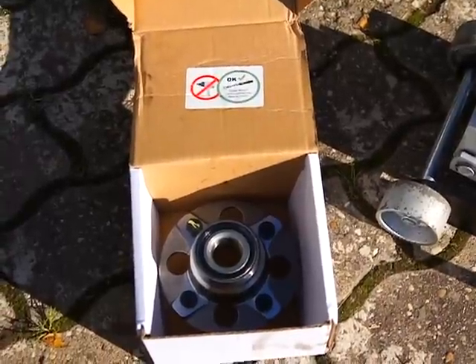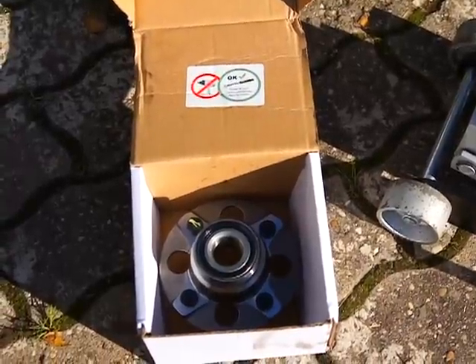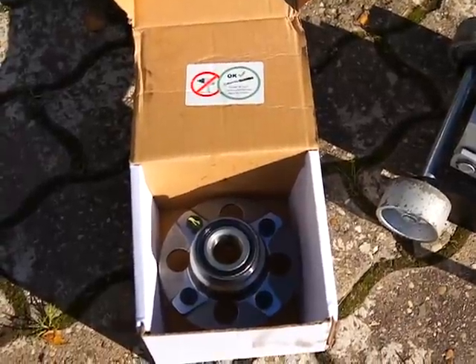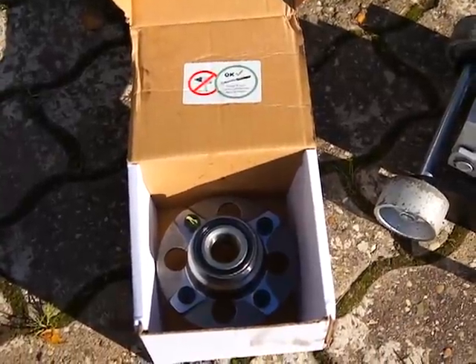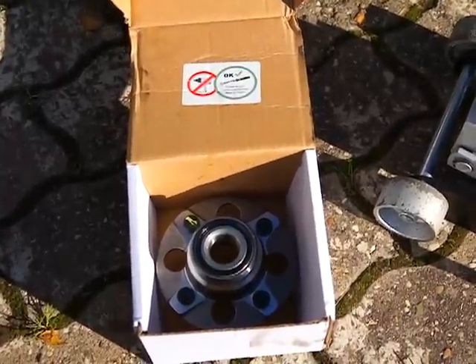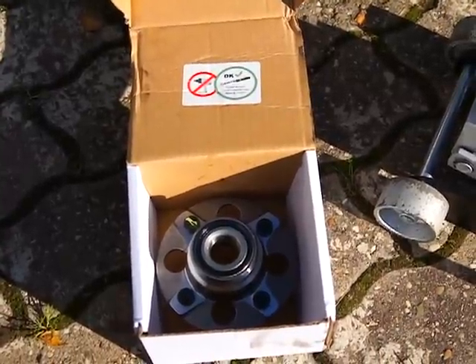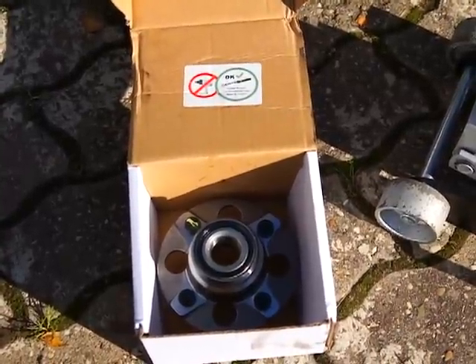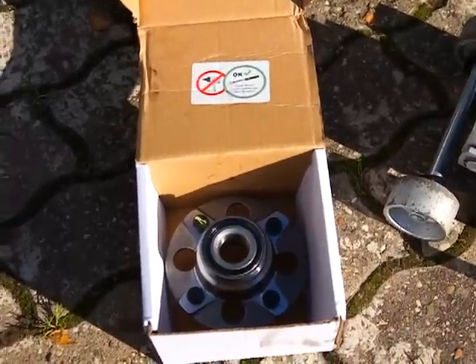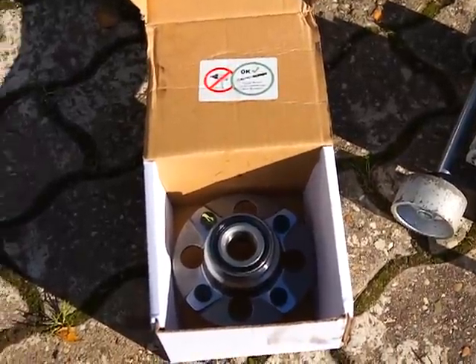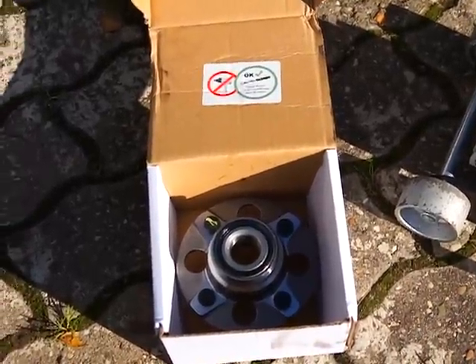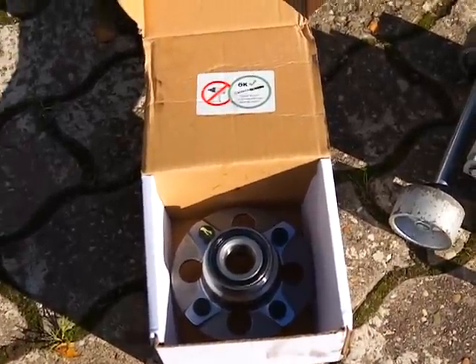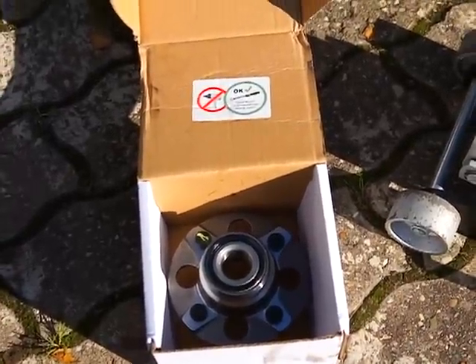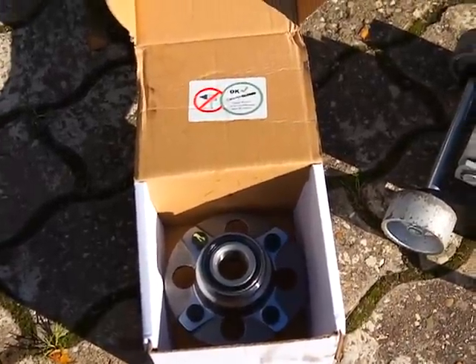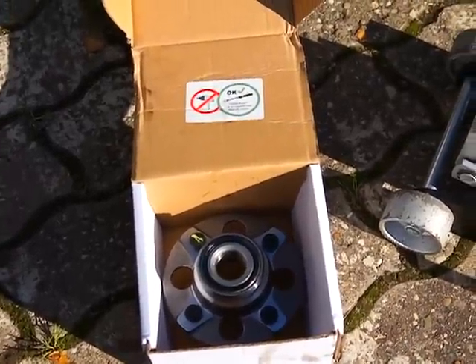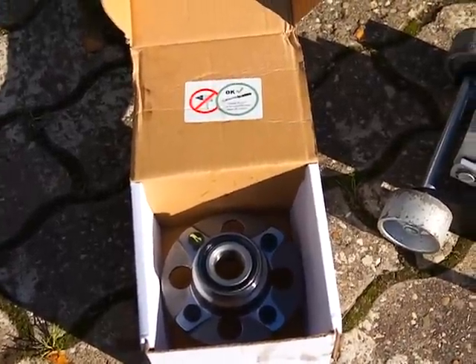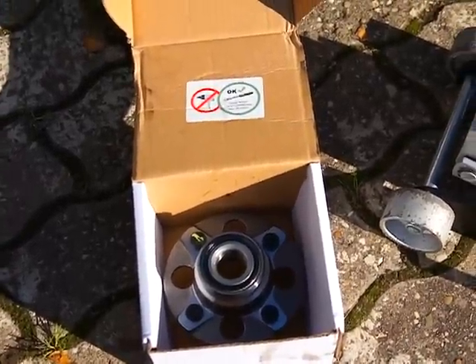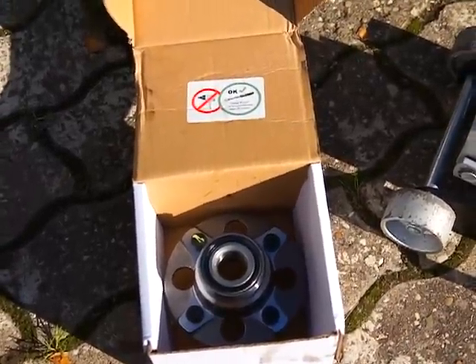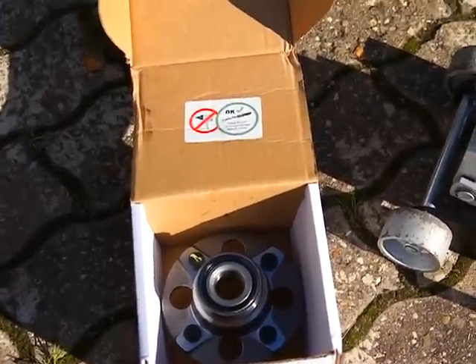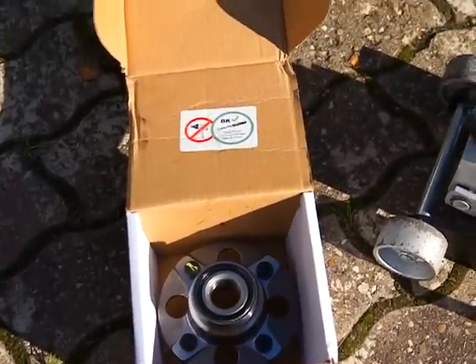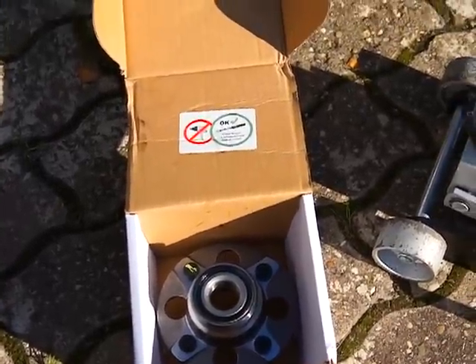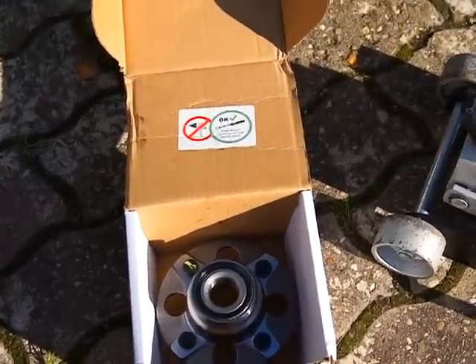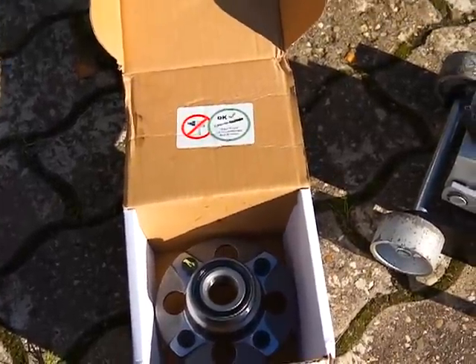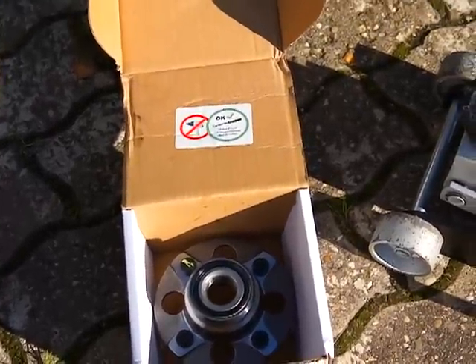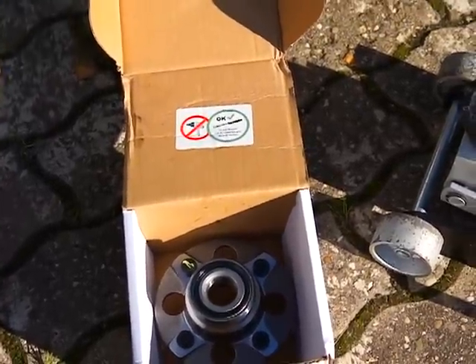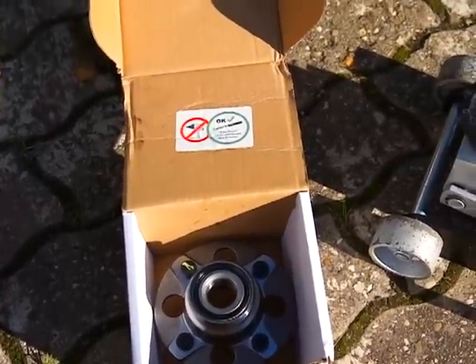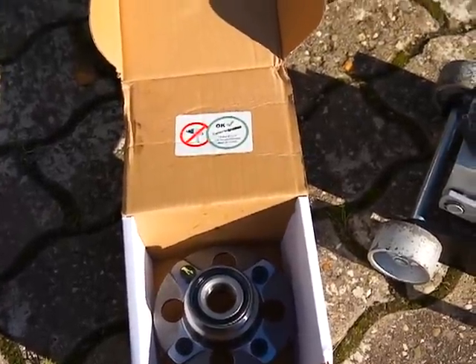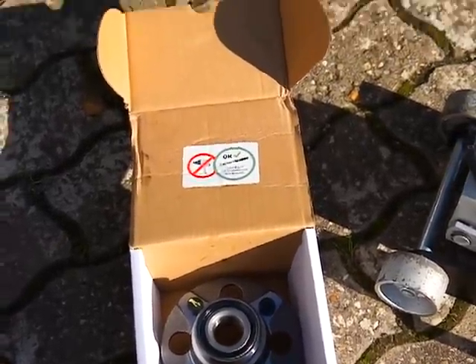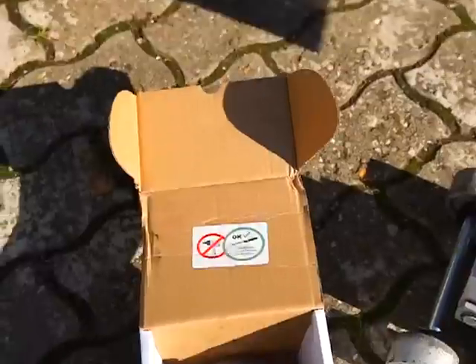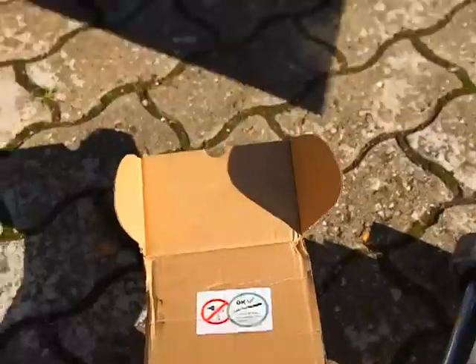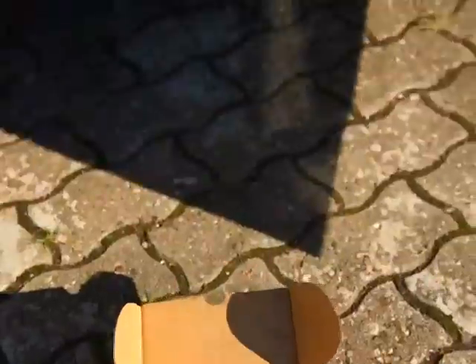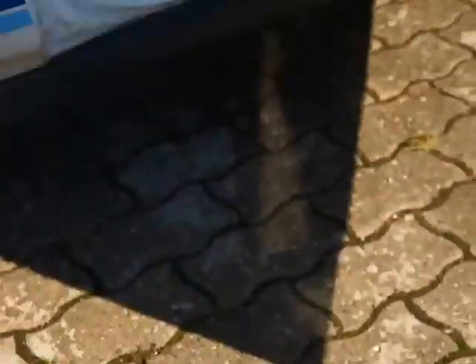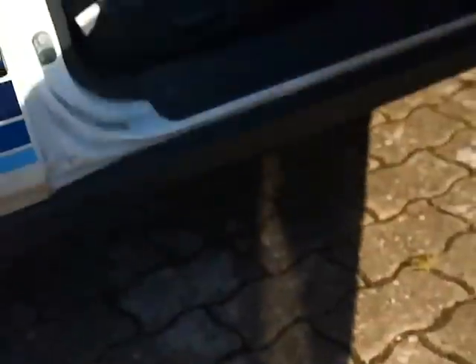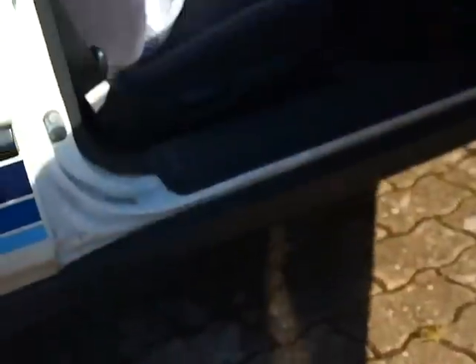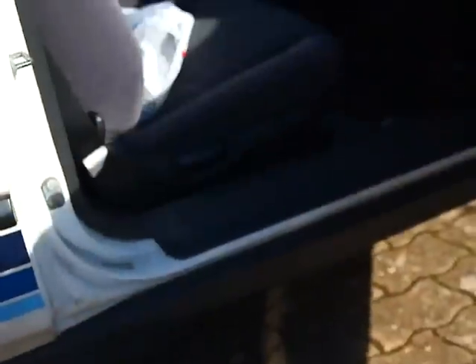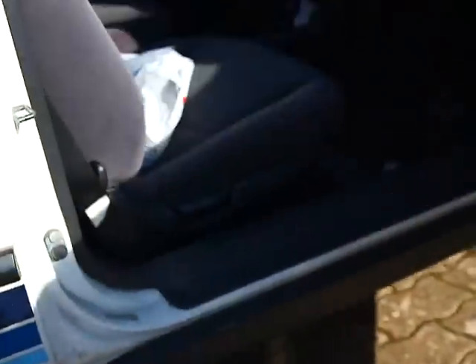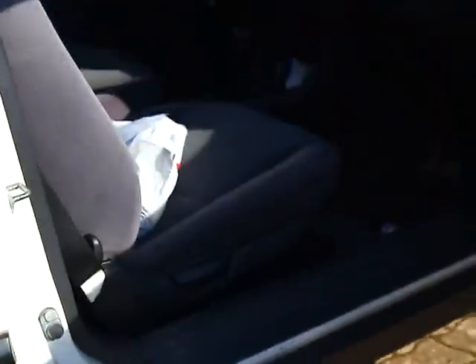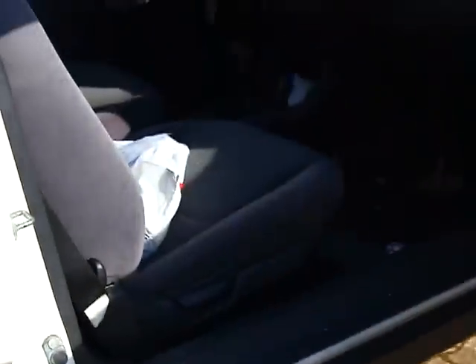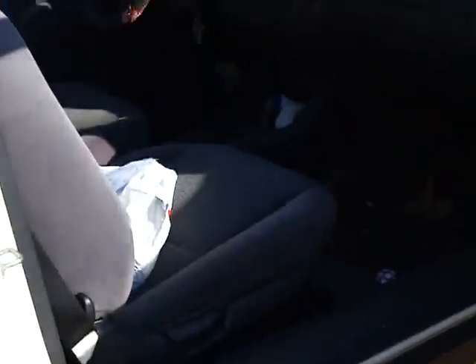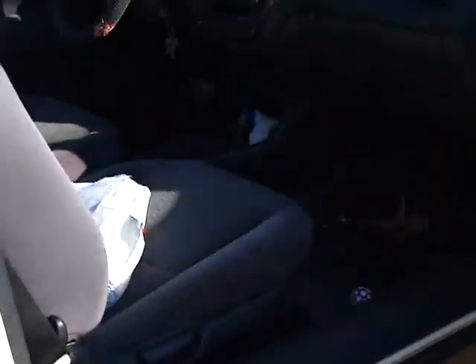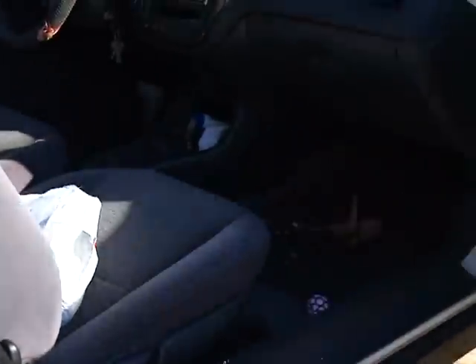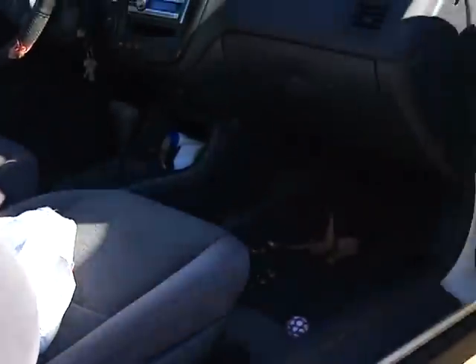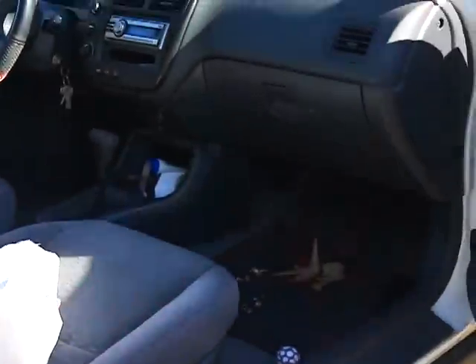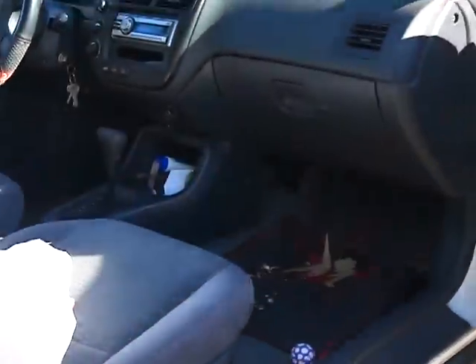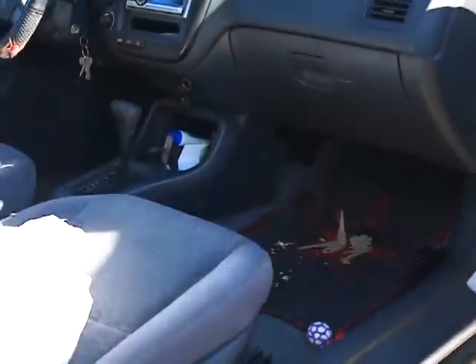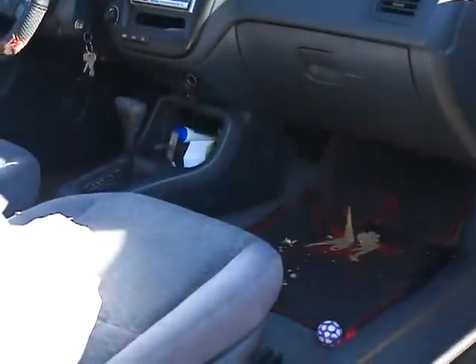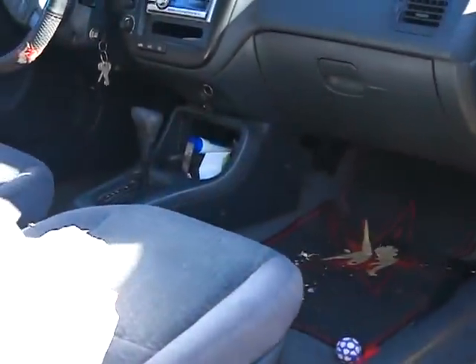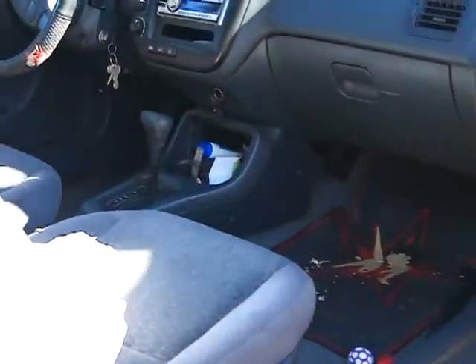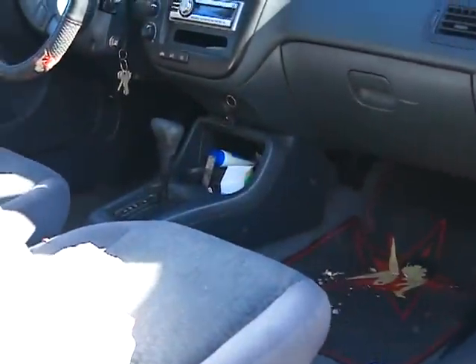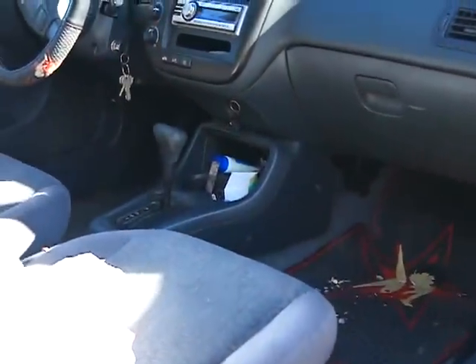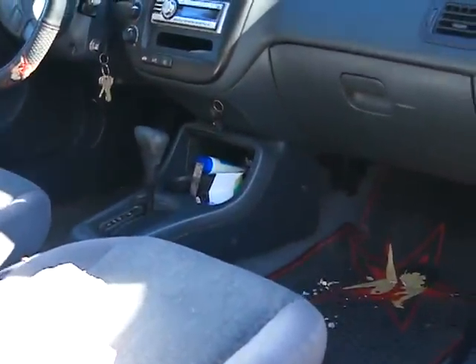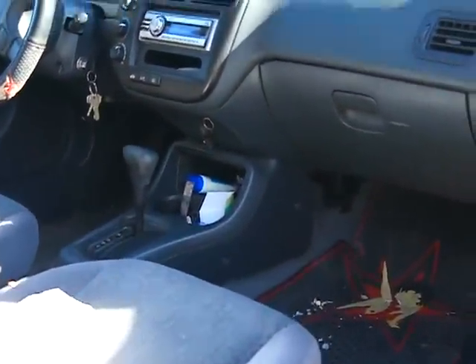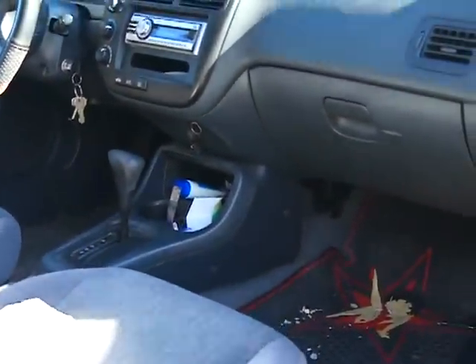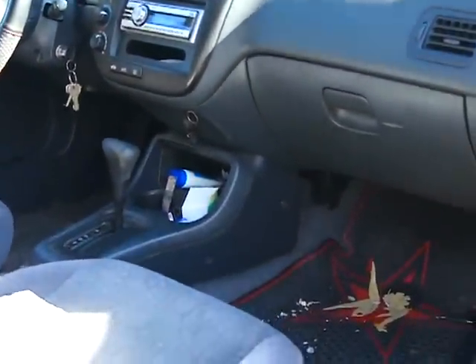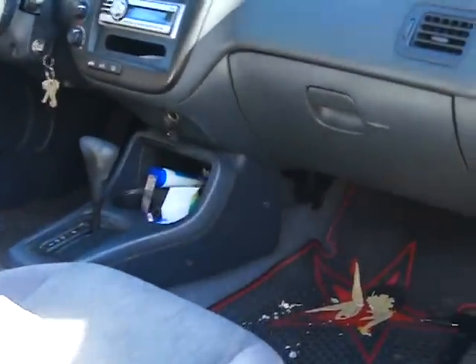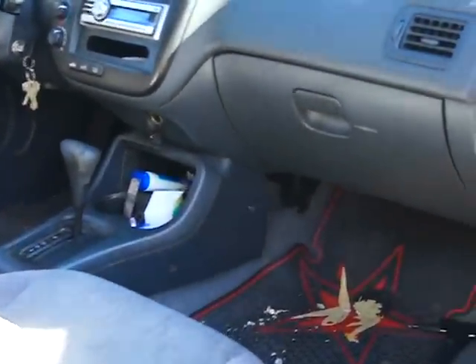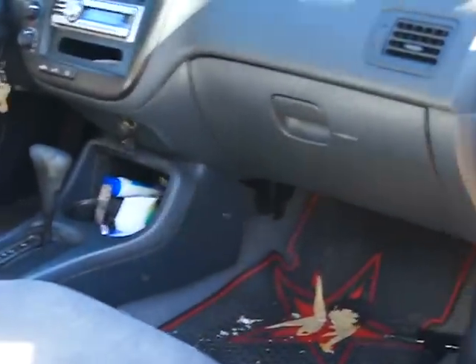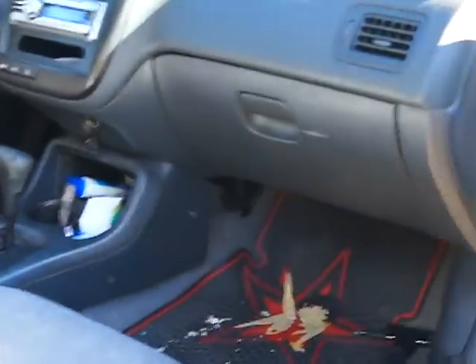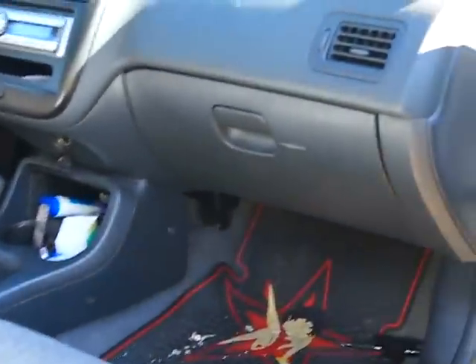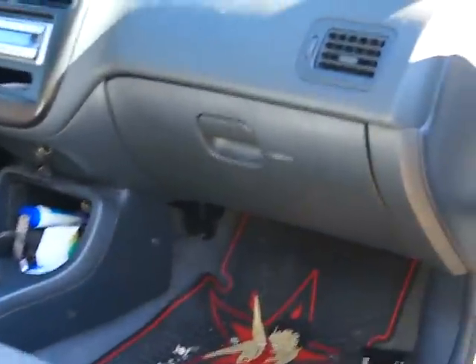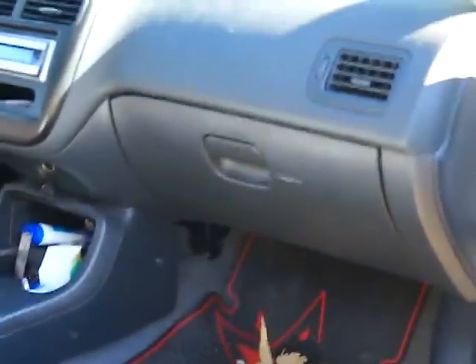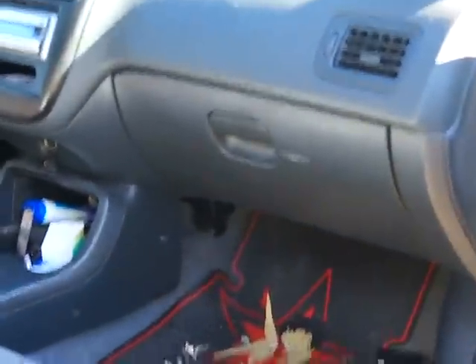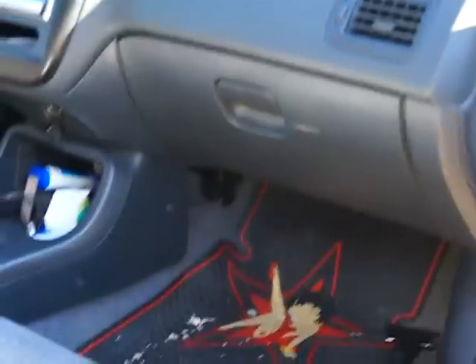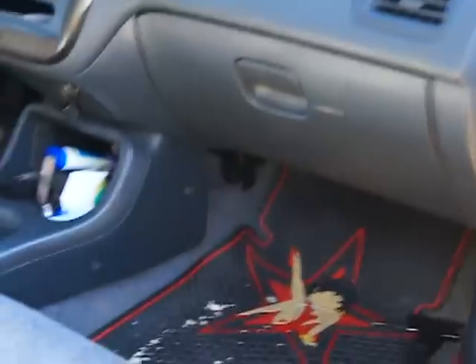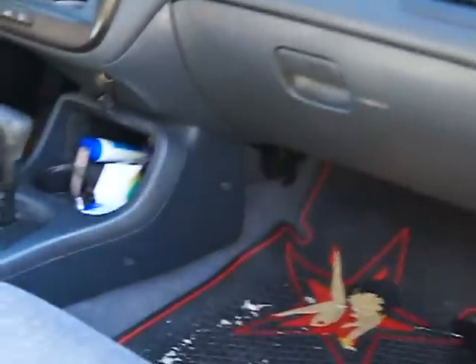Today we're going to be changing the hub assembly on a Honda Civic — it's a '99 with a drum-type hub.